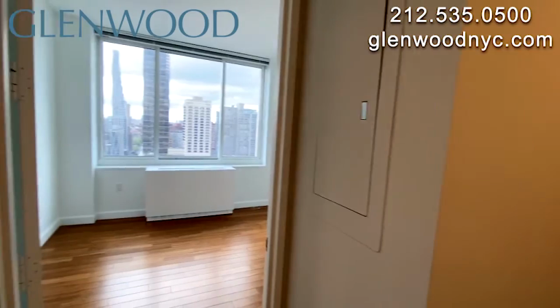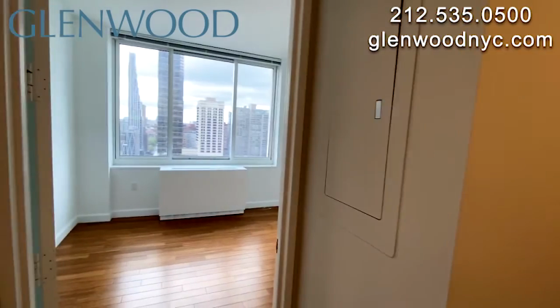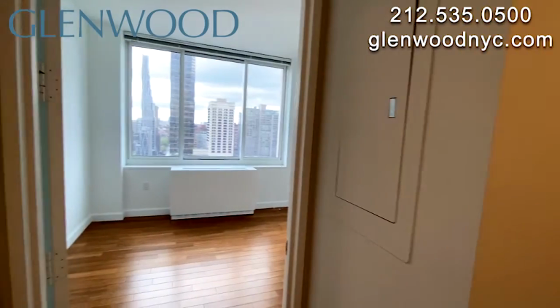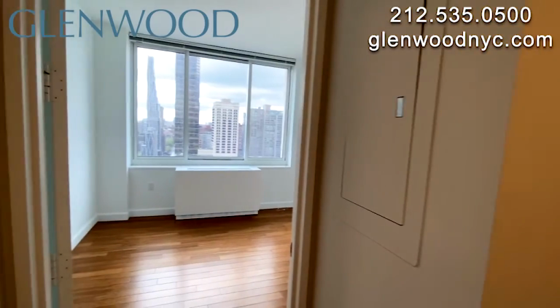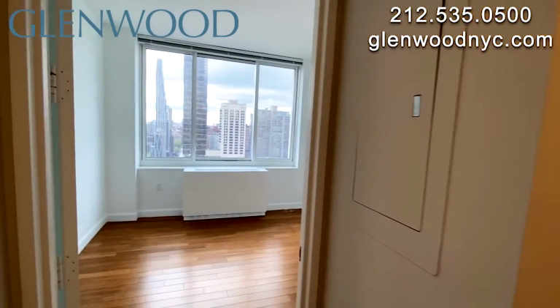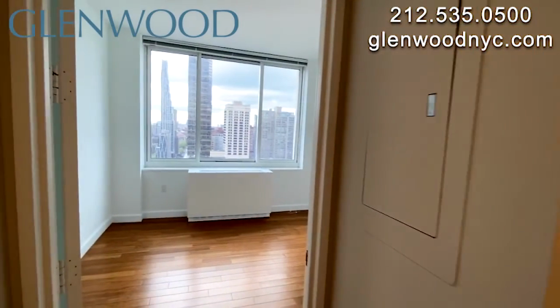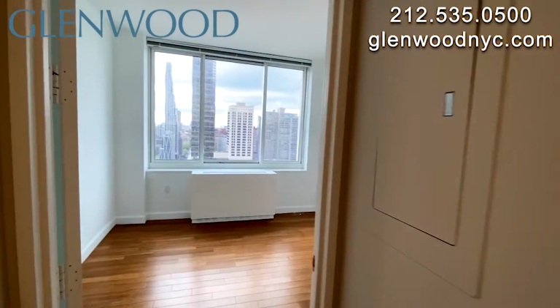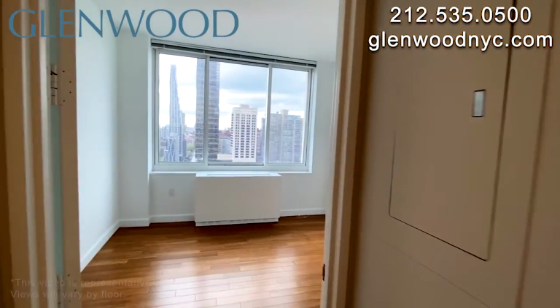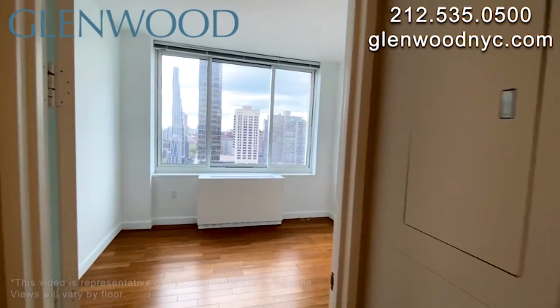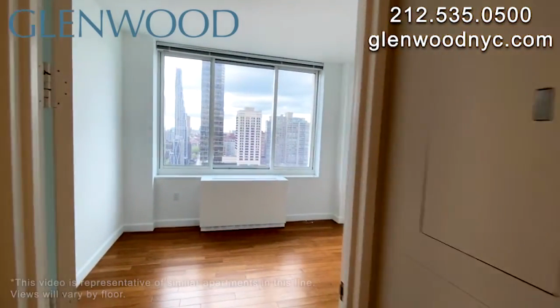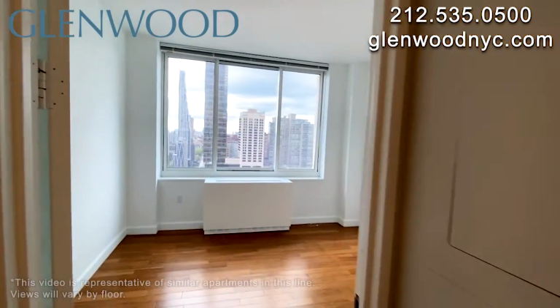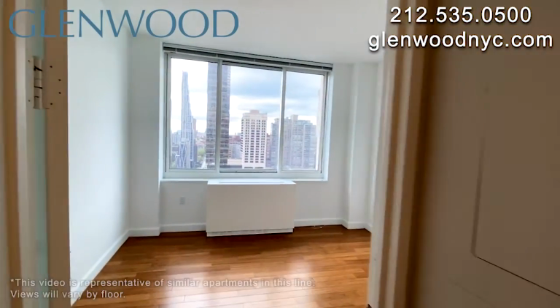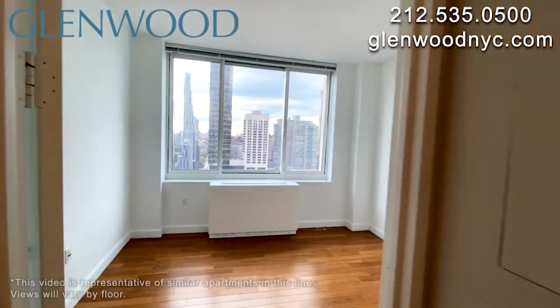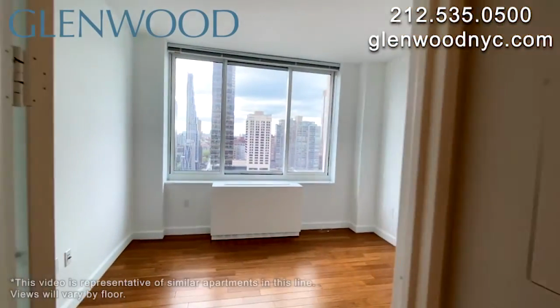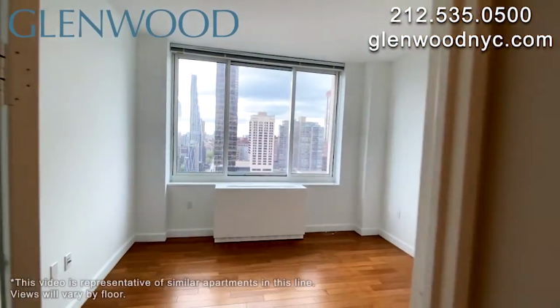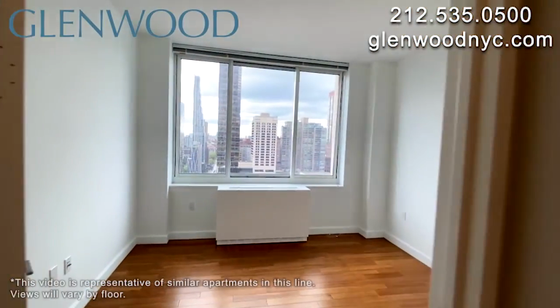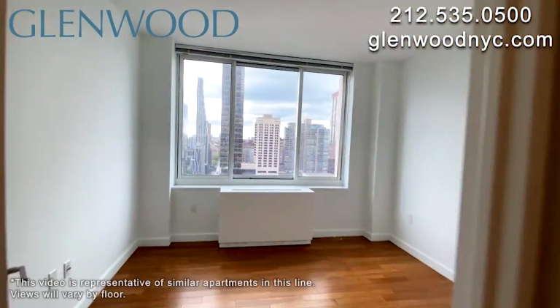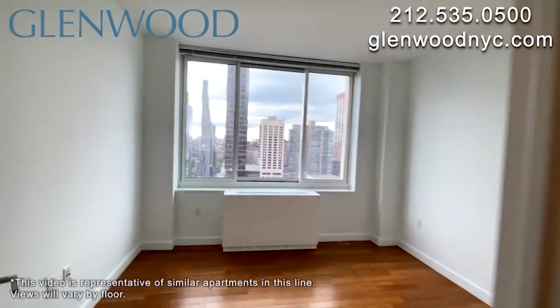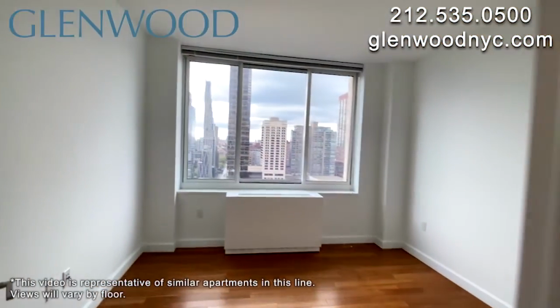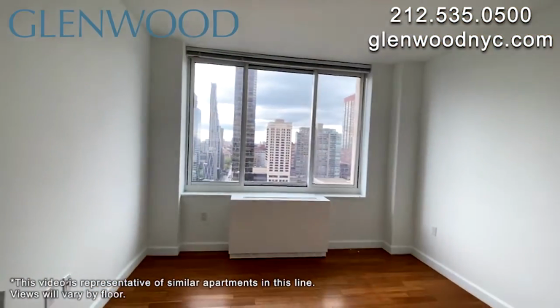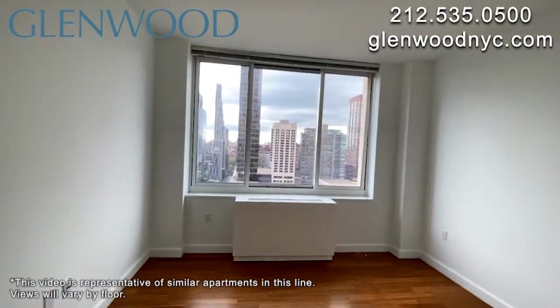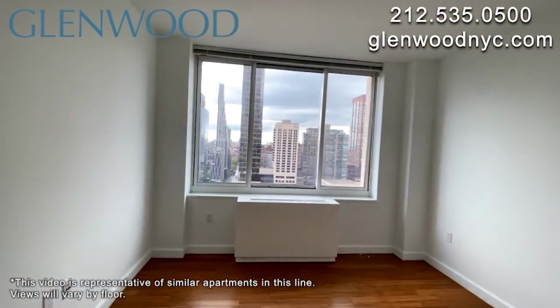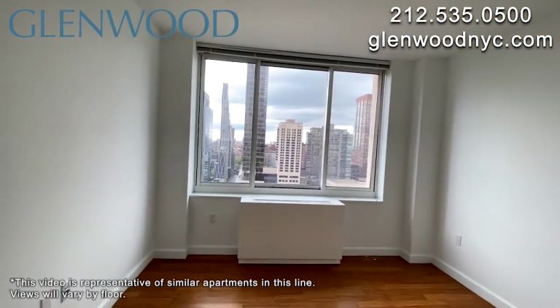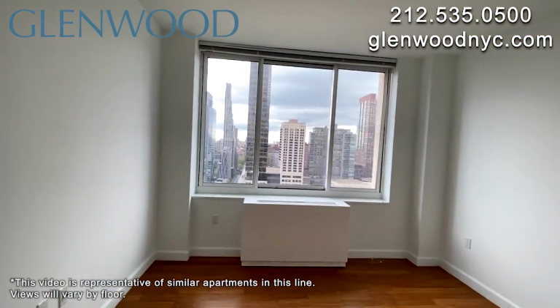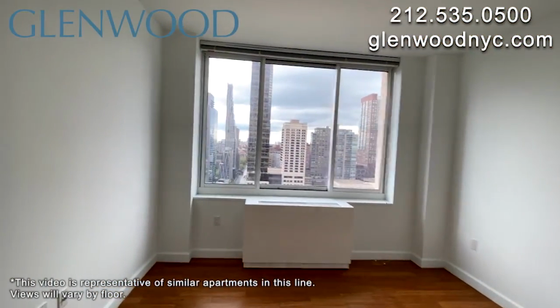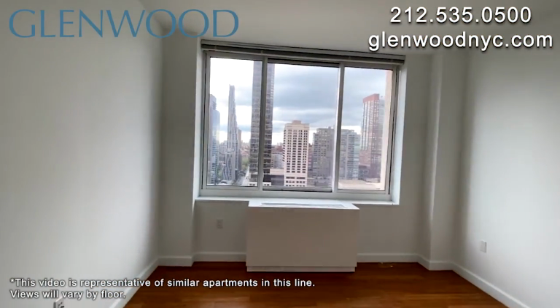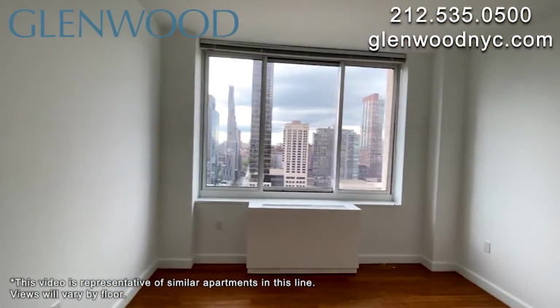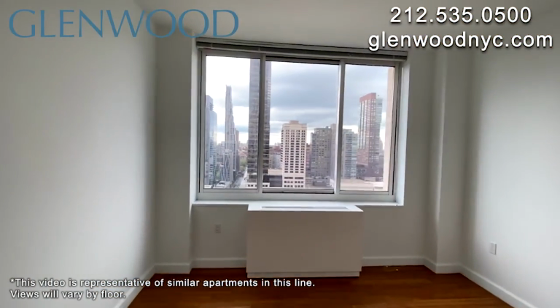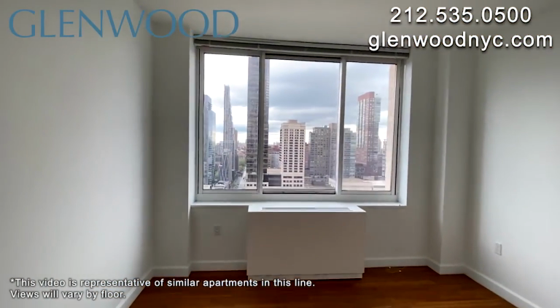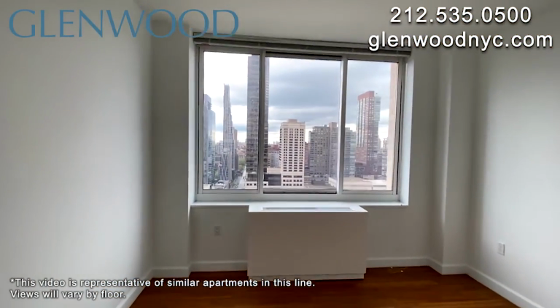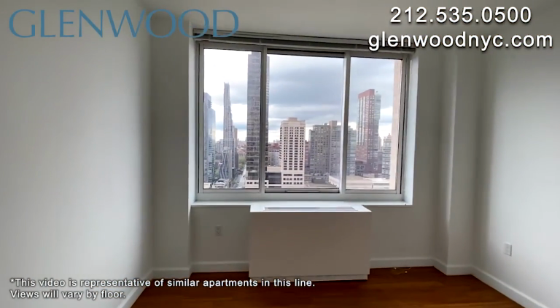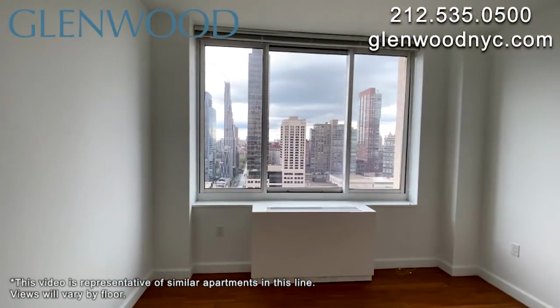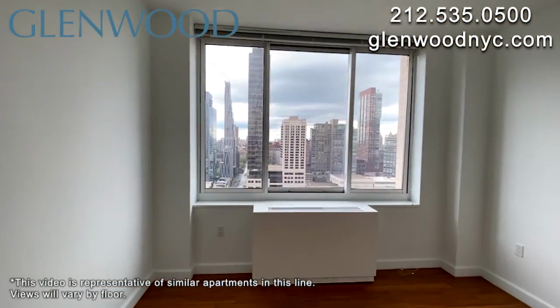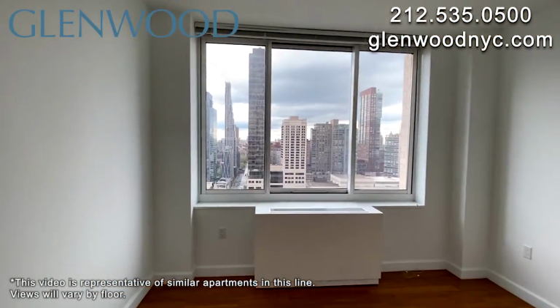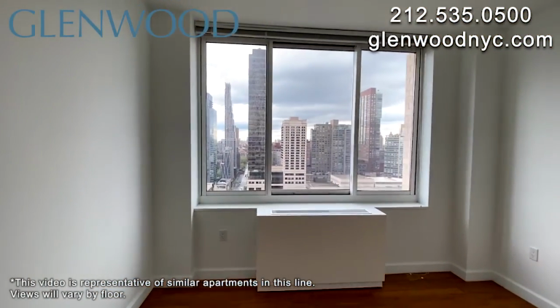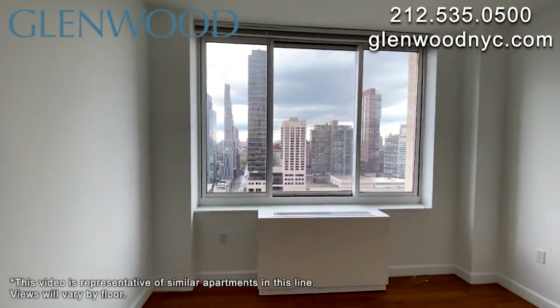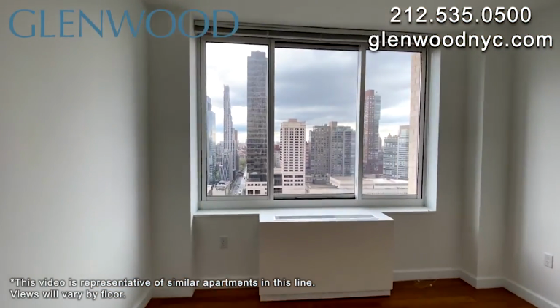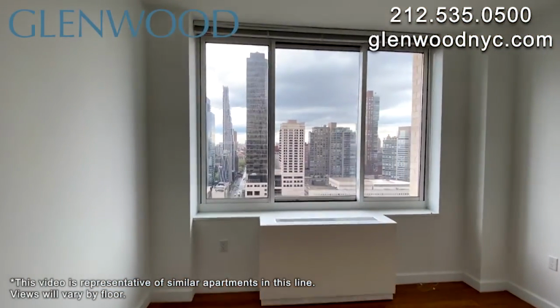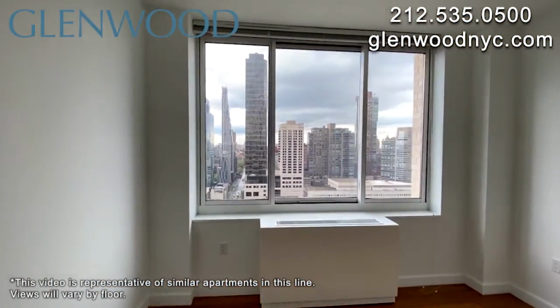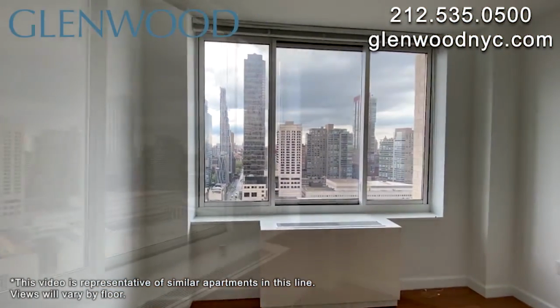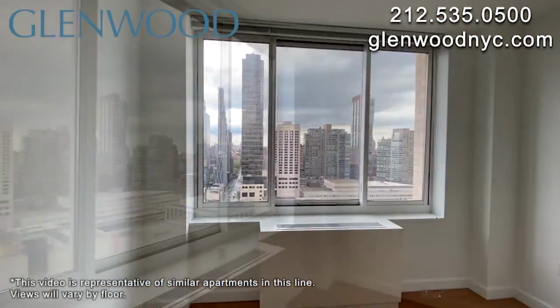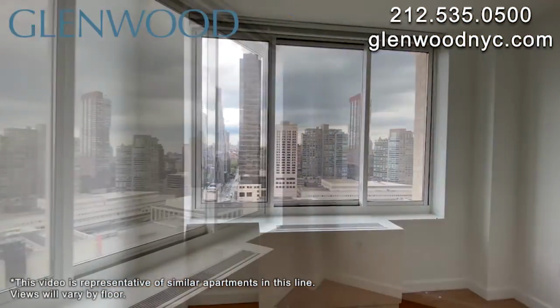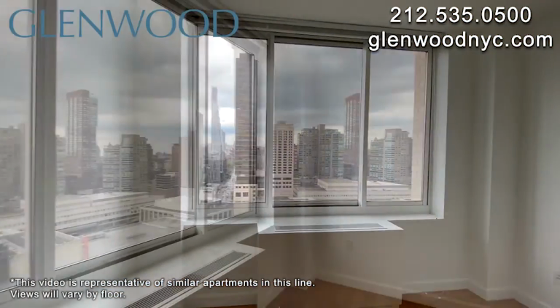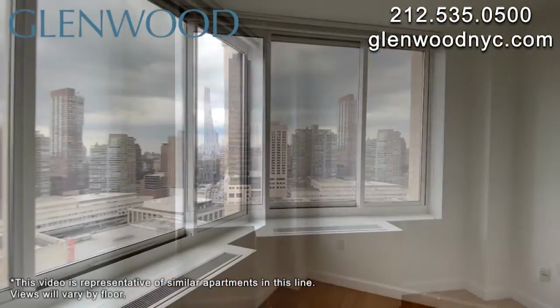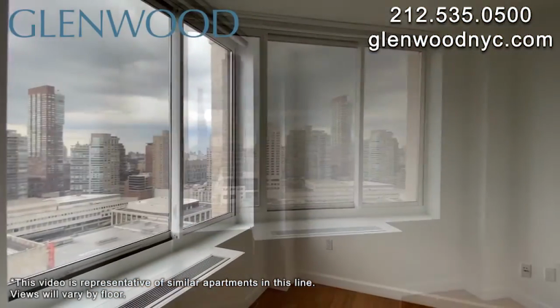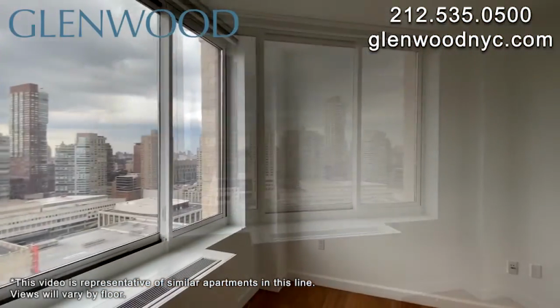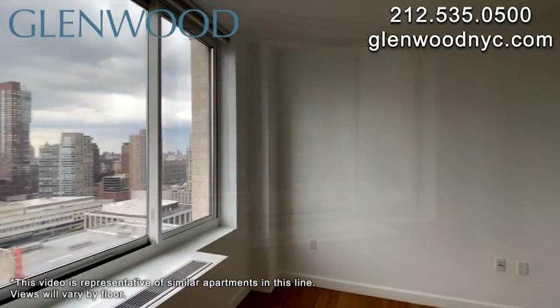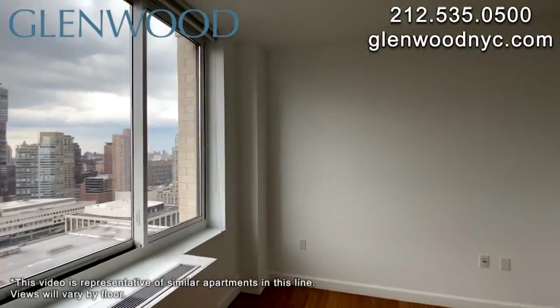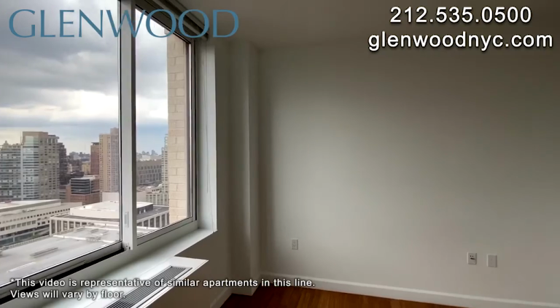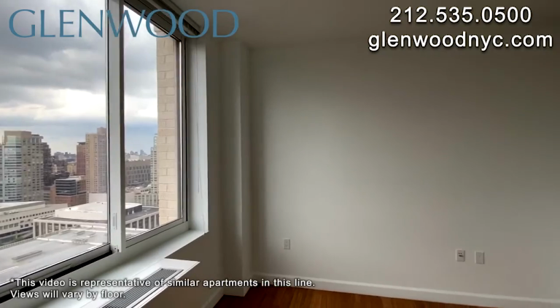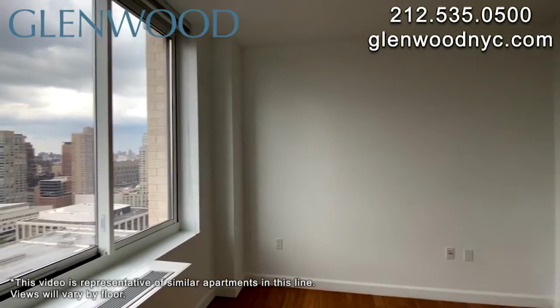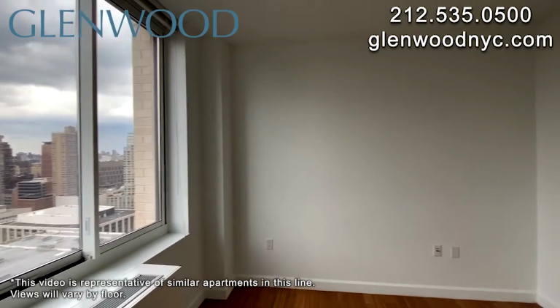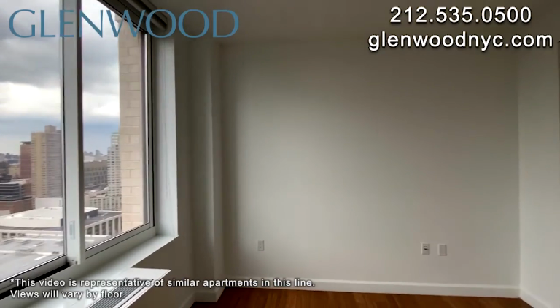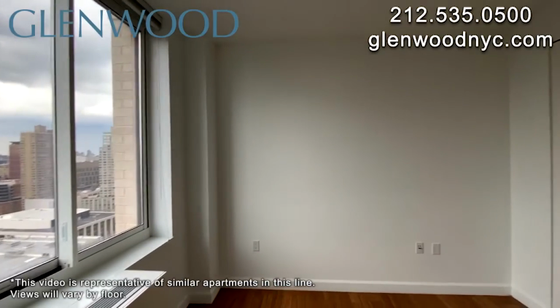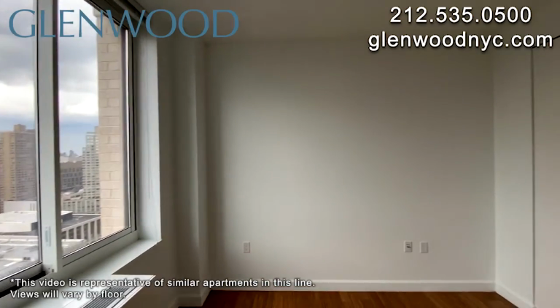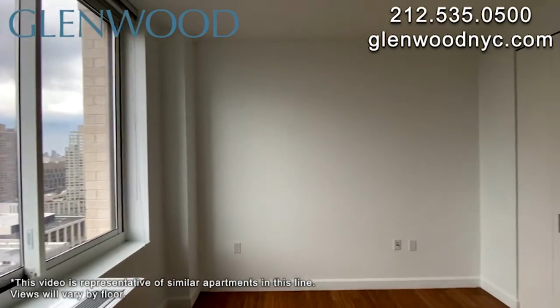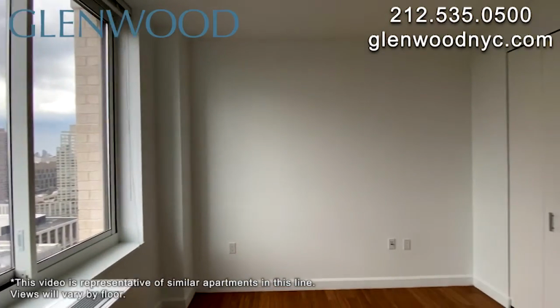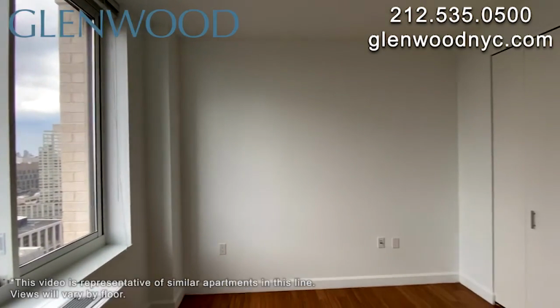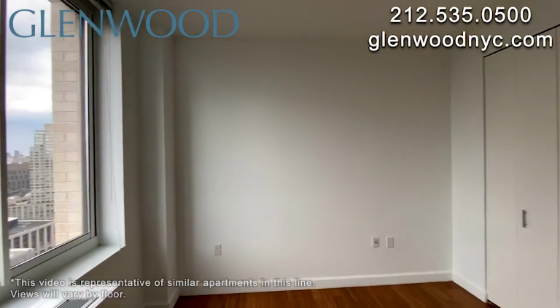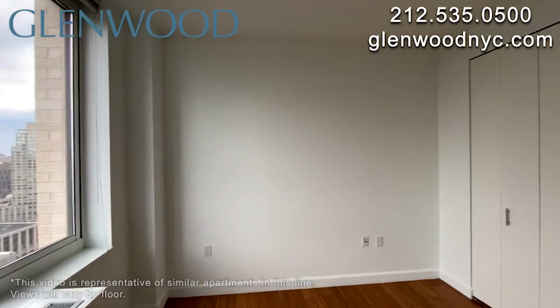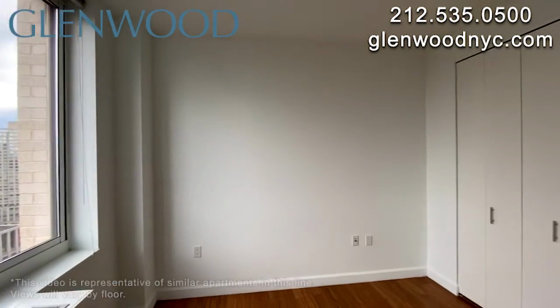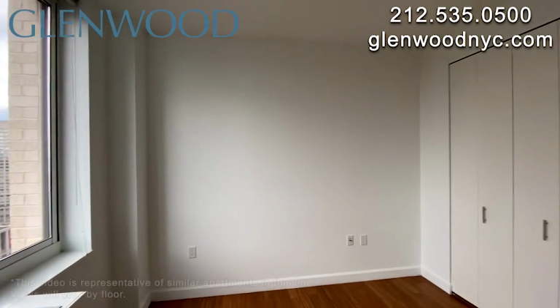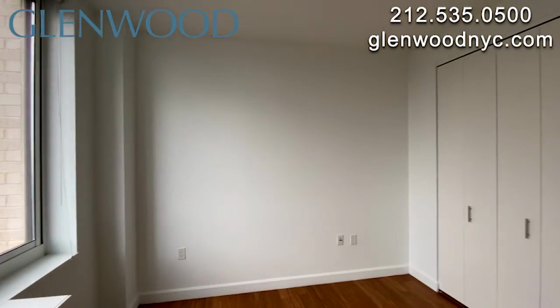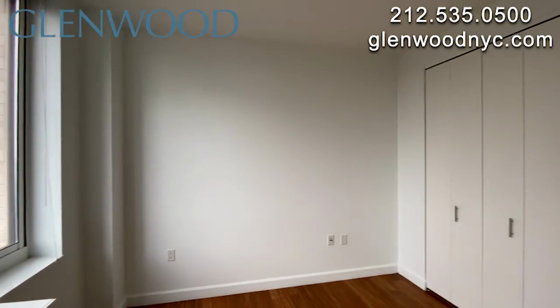The second bedroom has another great view of the city and a large closet.